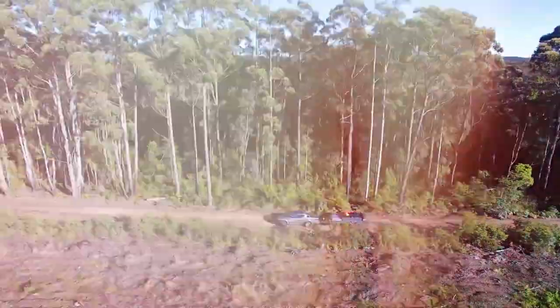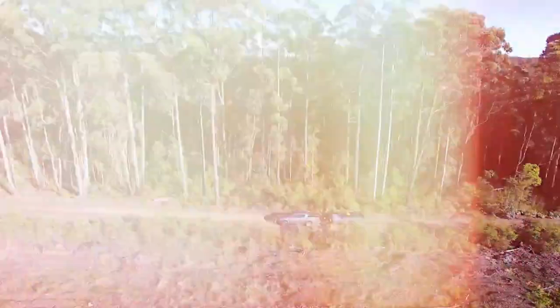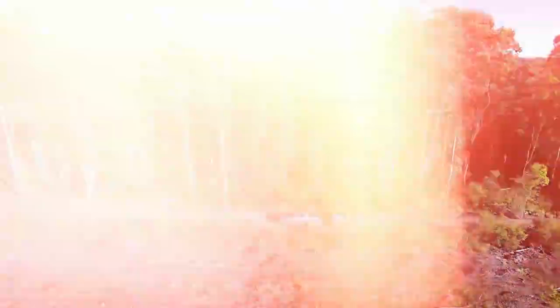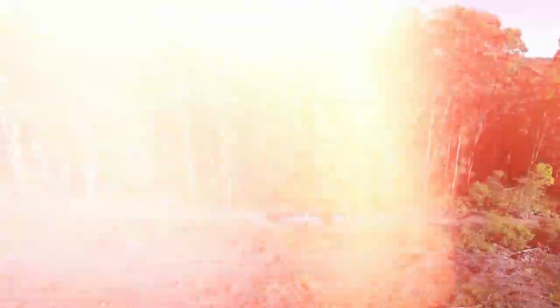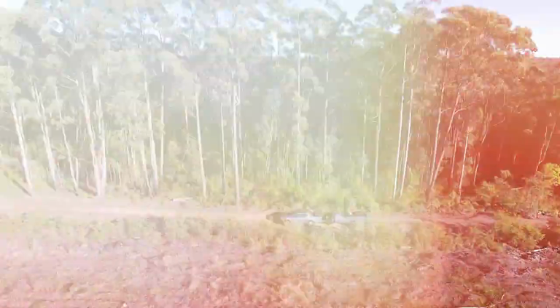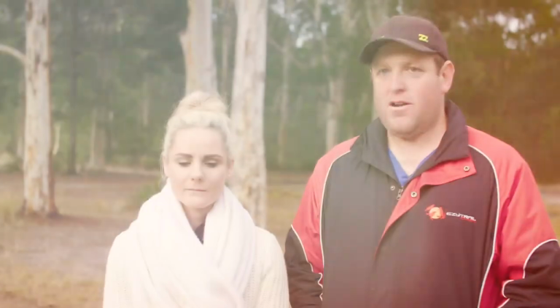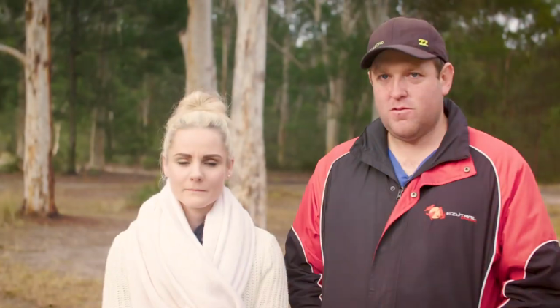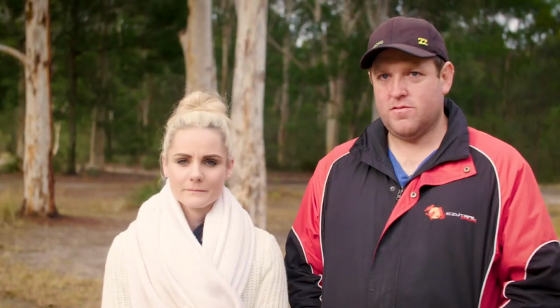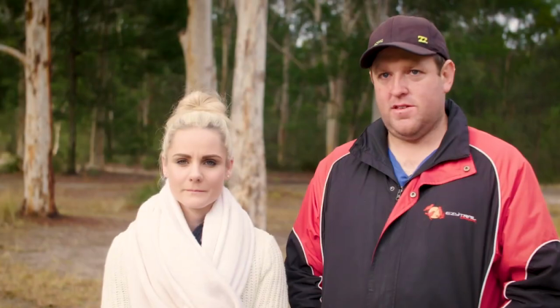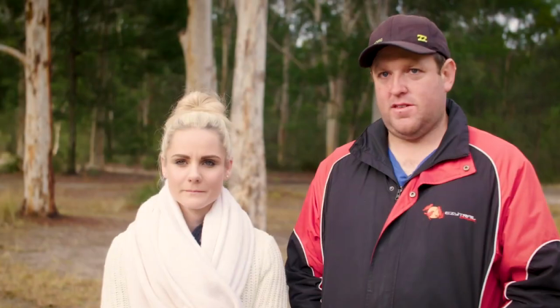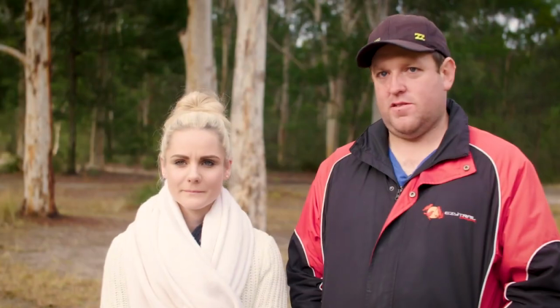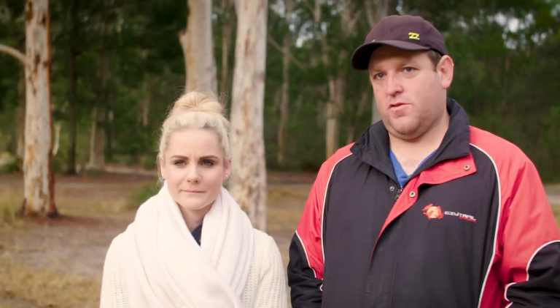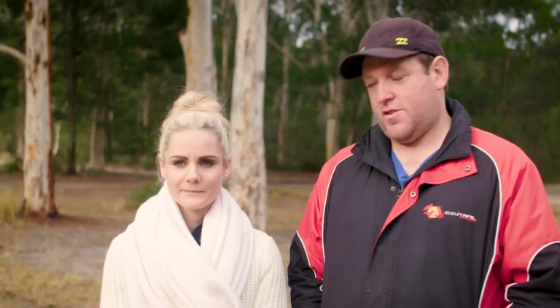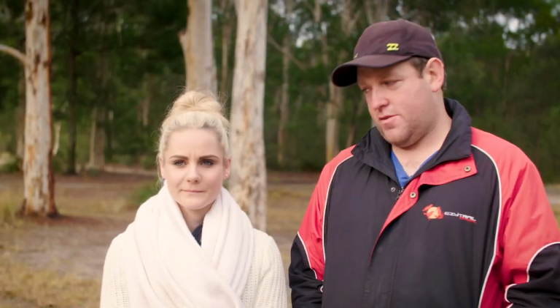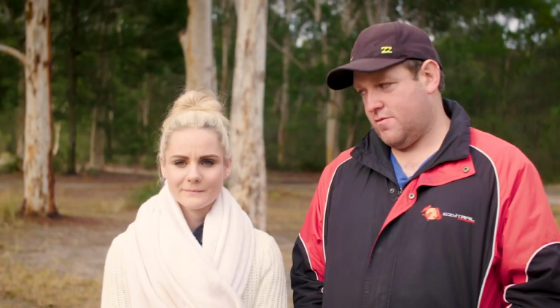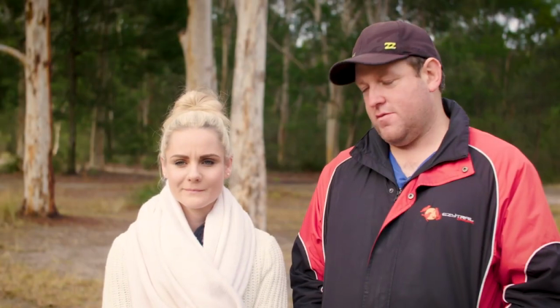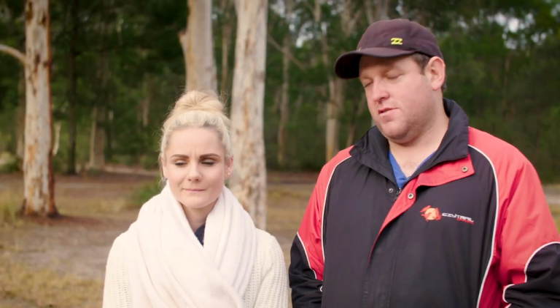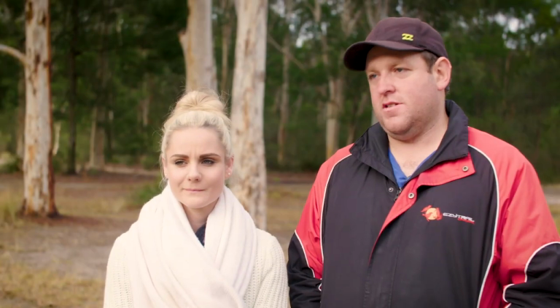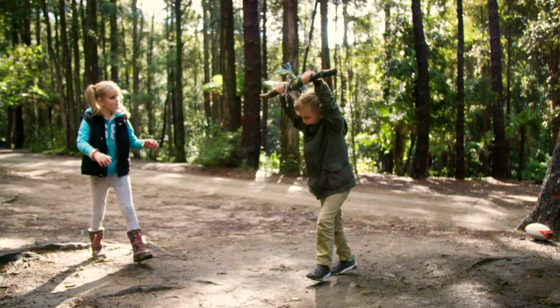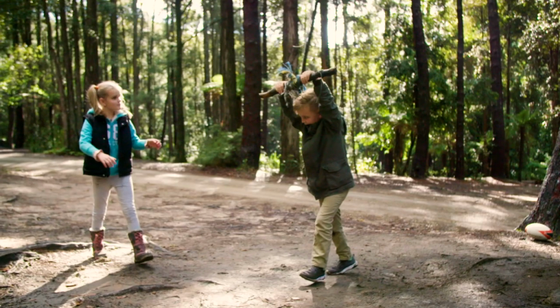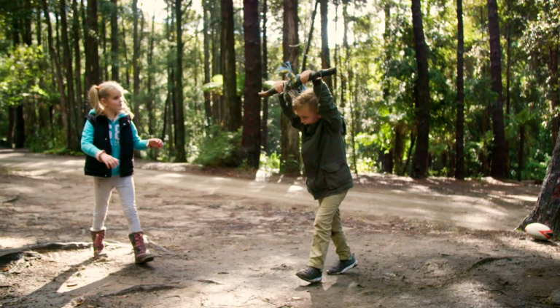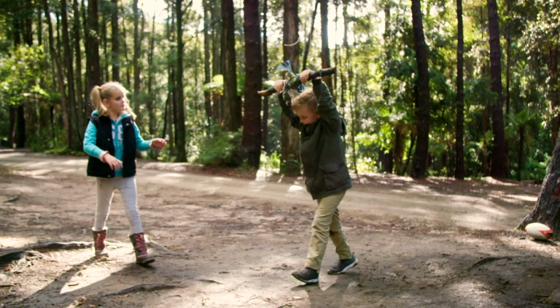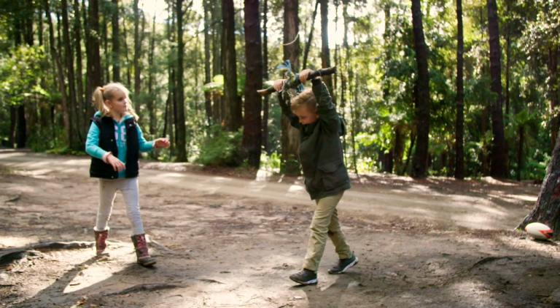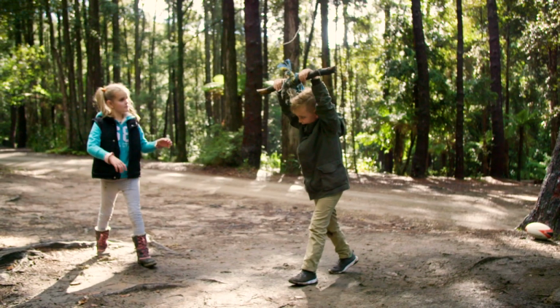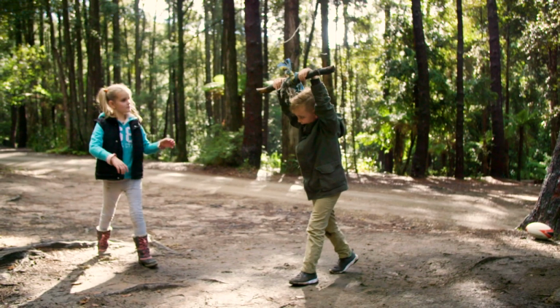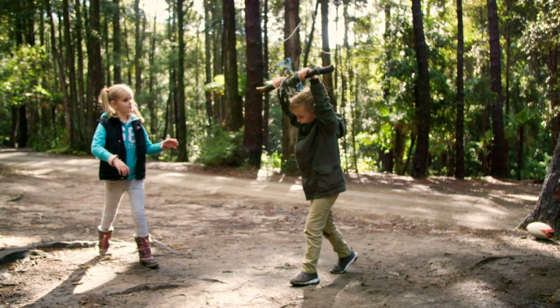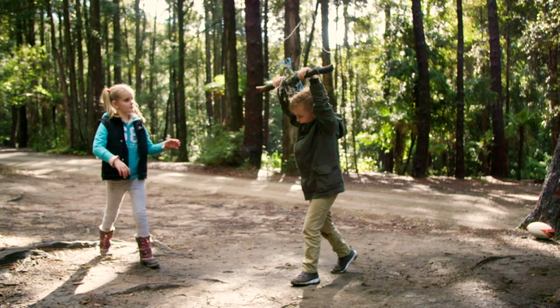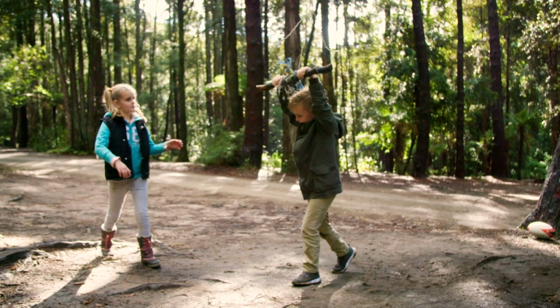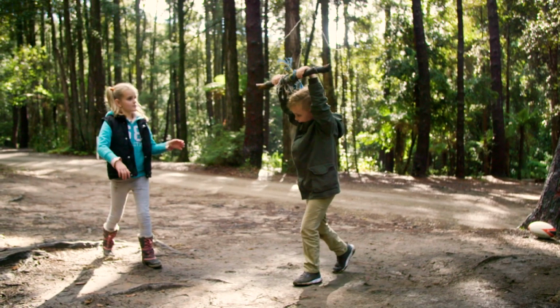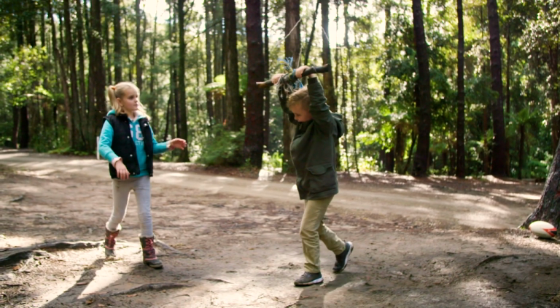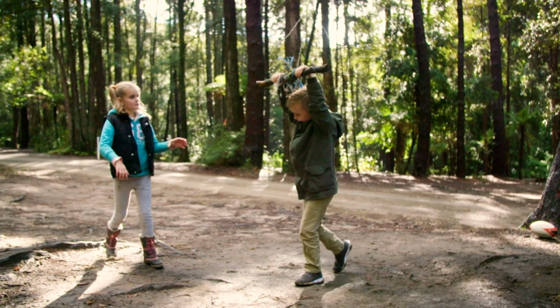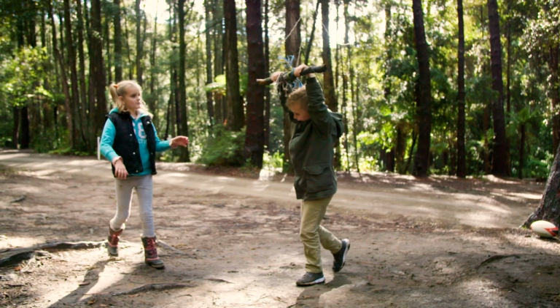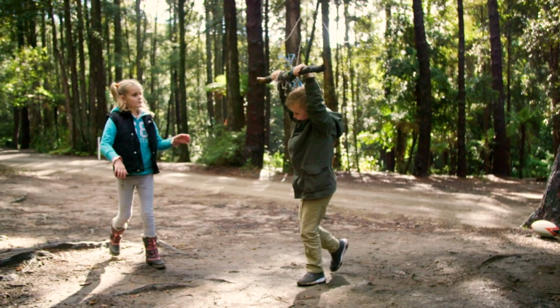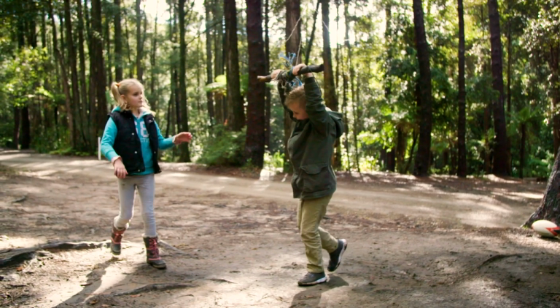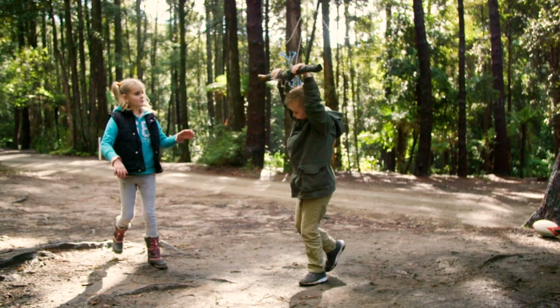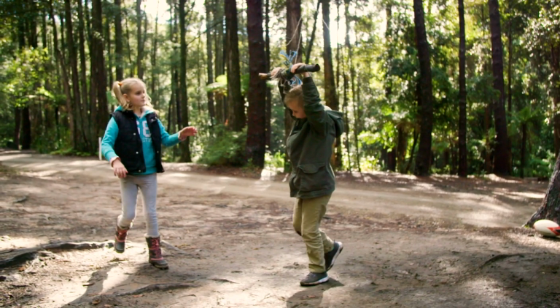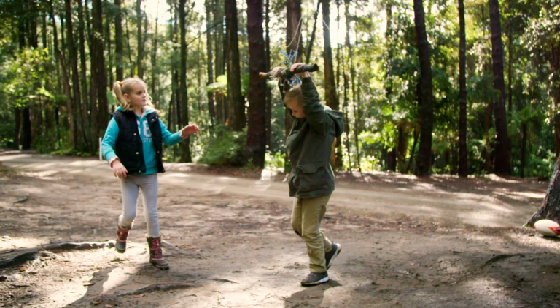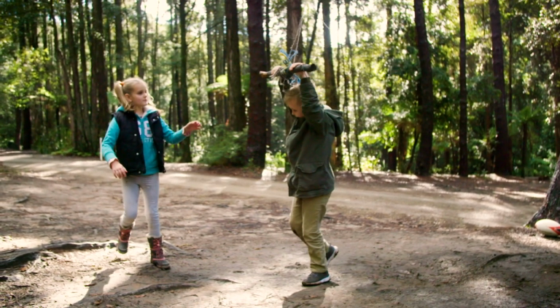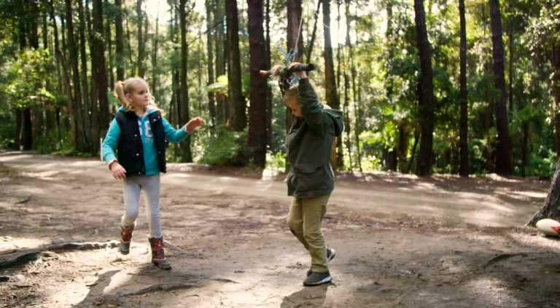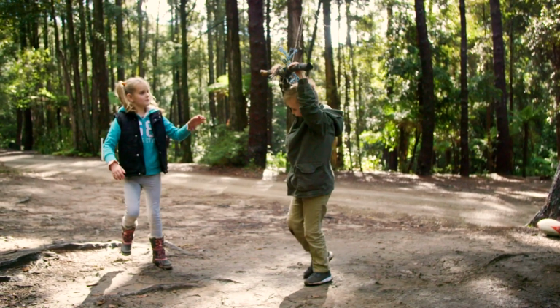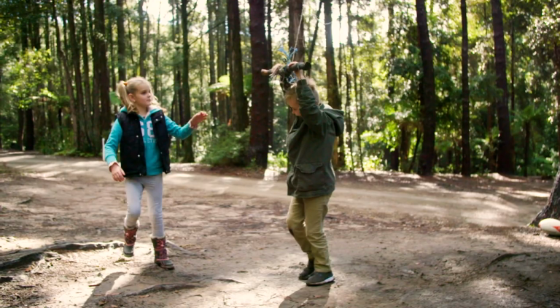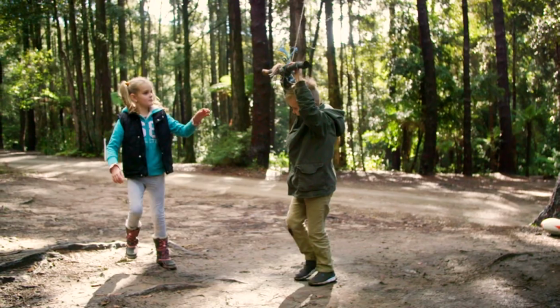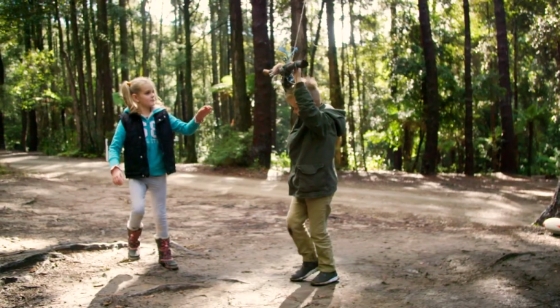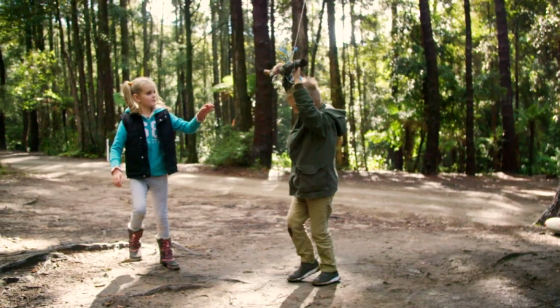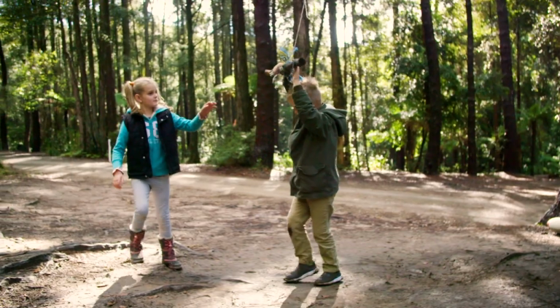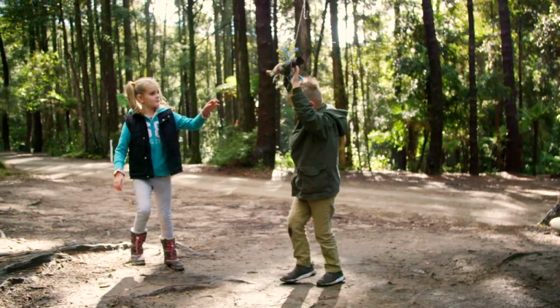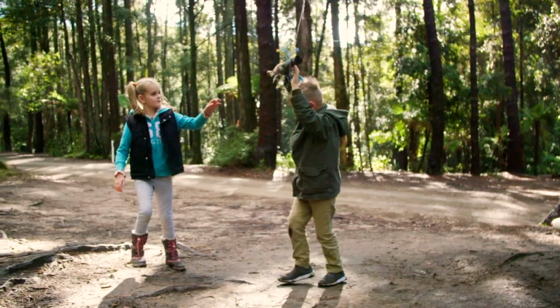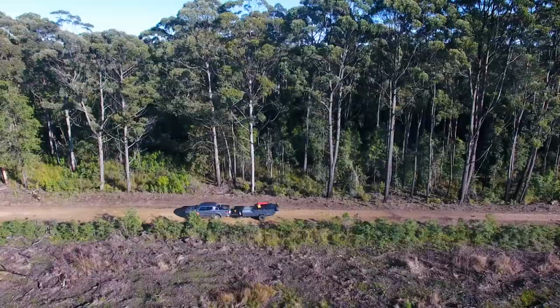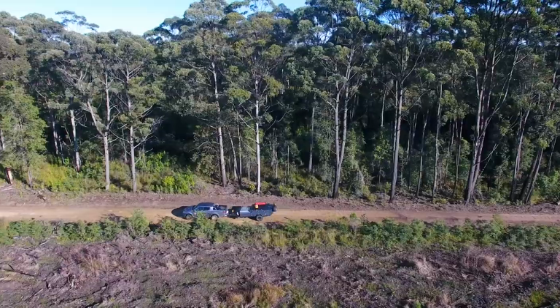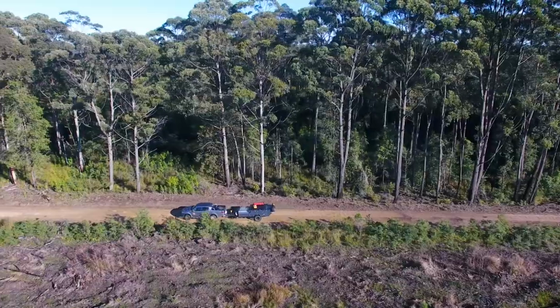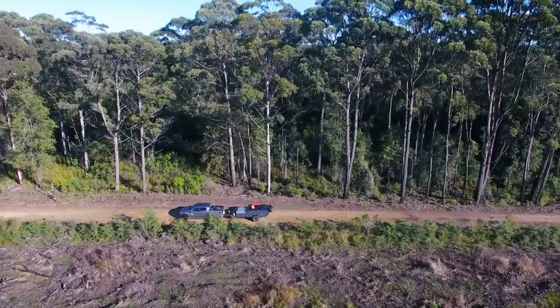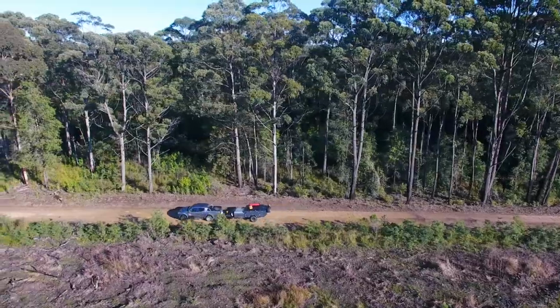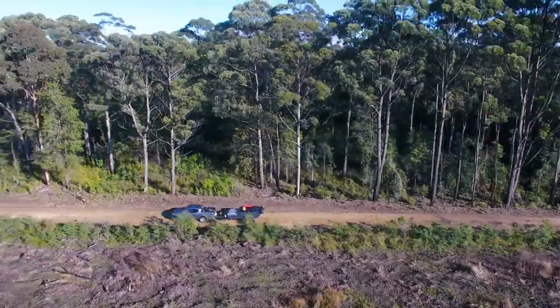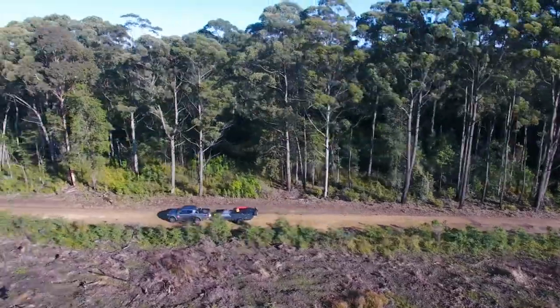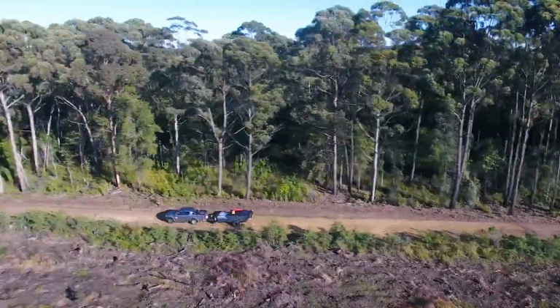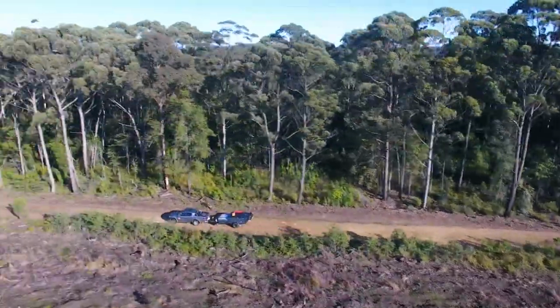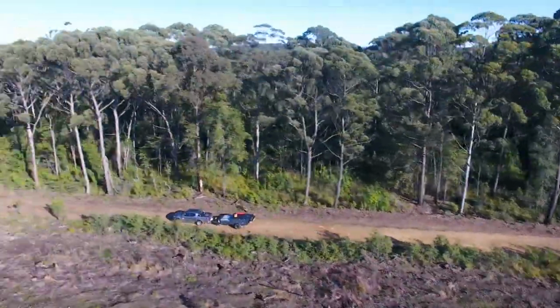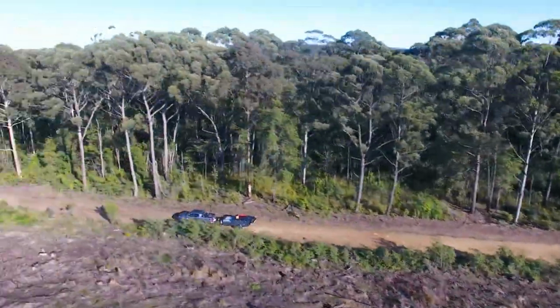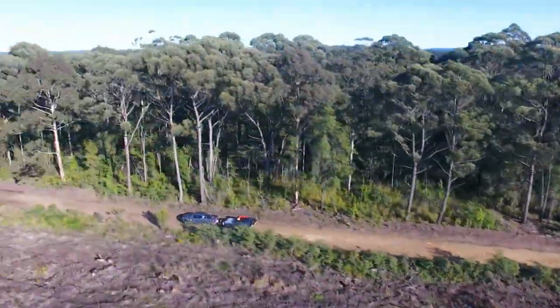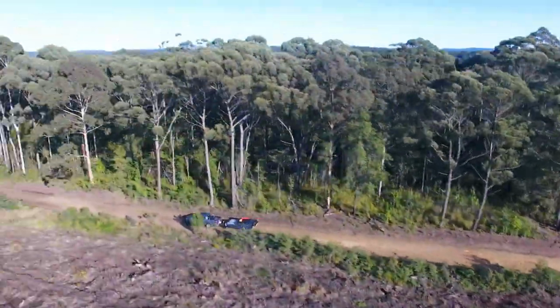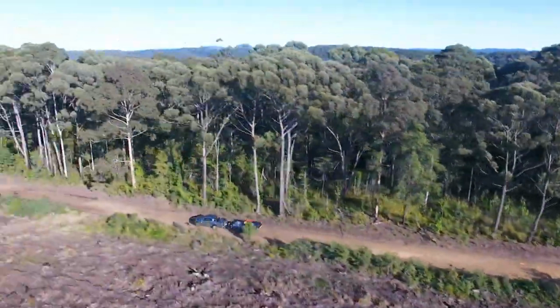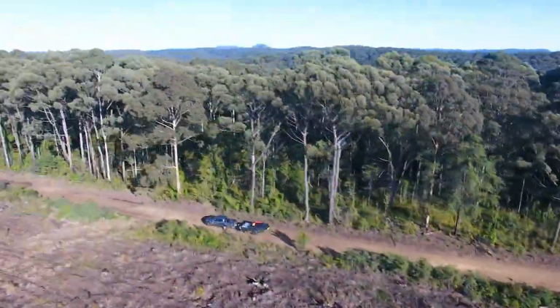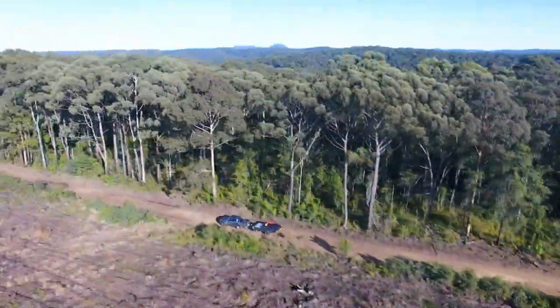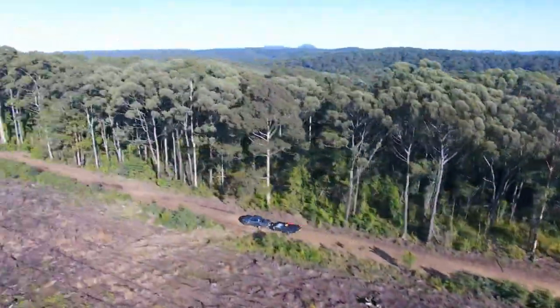I'm Michael, this is Crystal. We're camping with our two children, Charlotte and Hayden, and this is our Easy Trail Easy Escape.